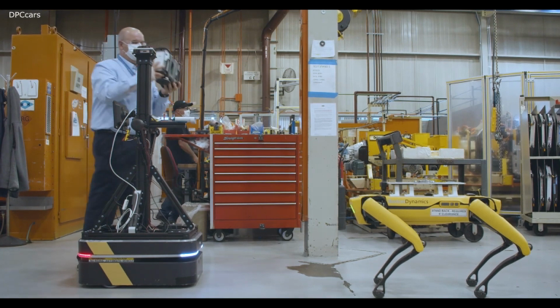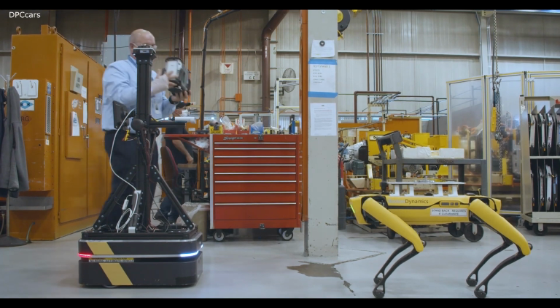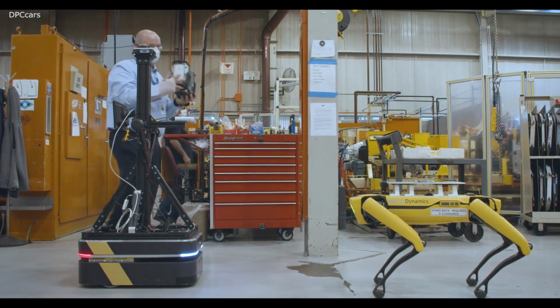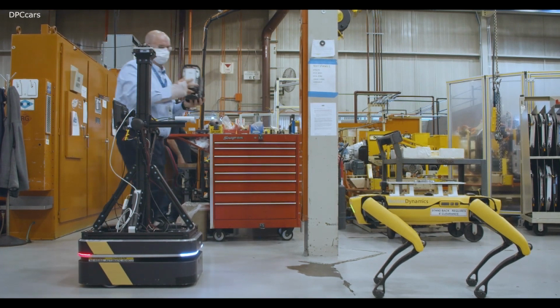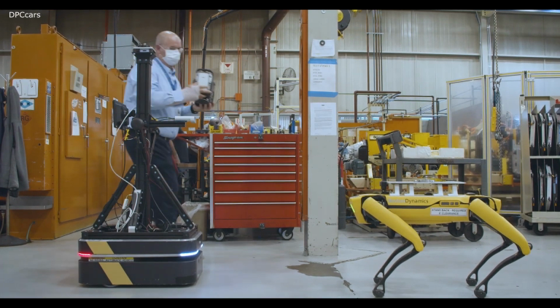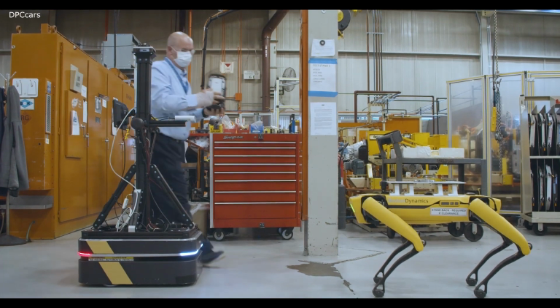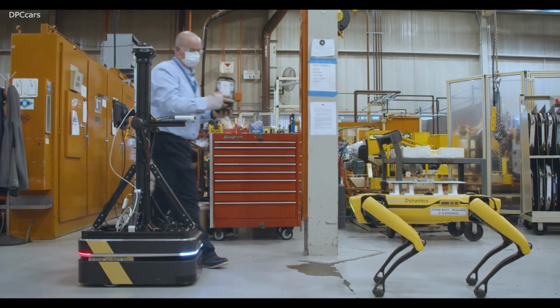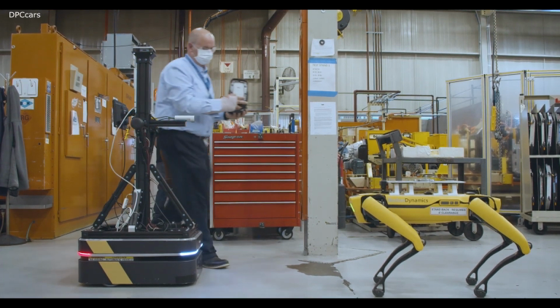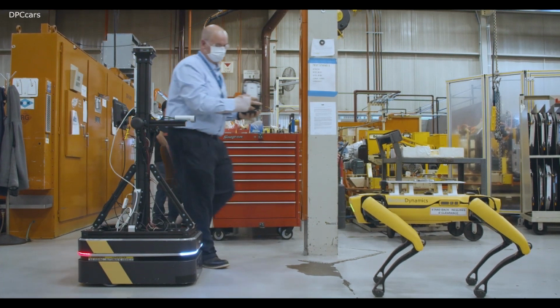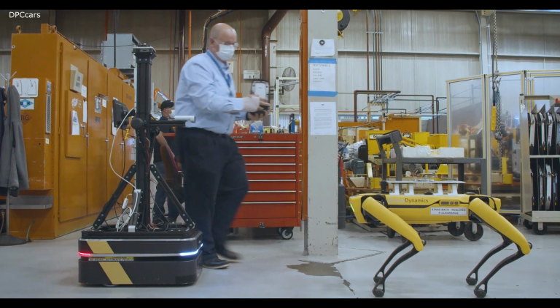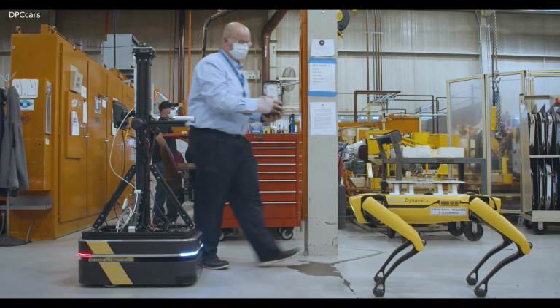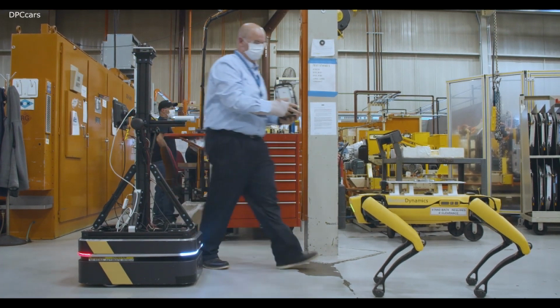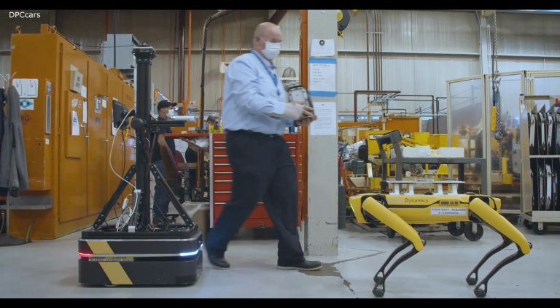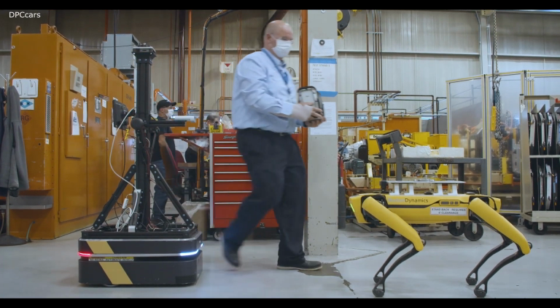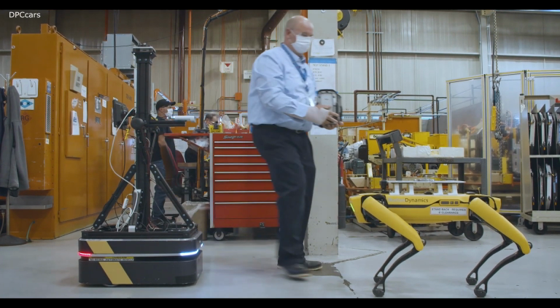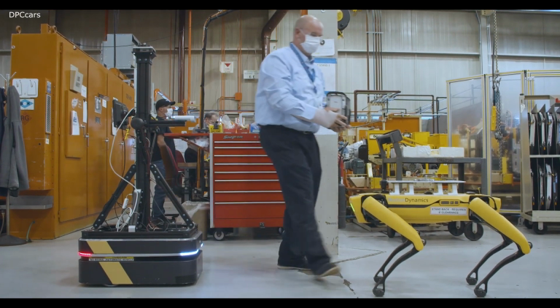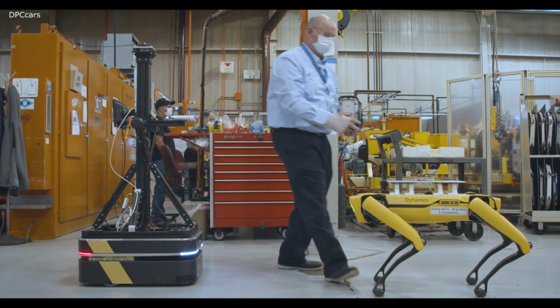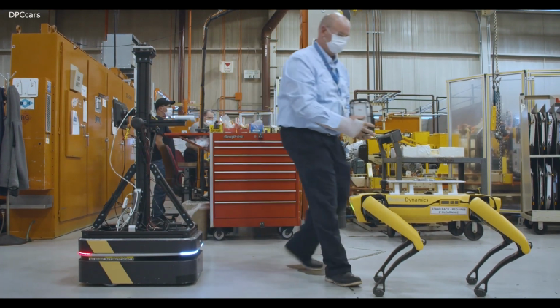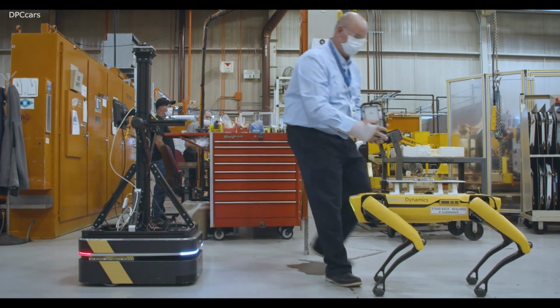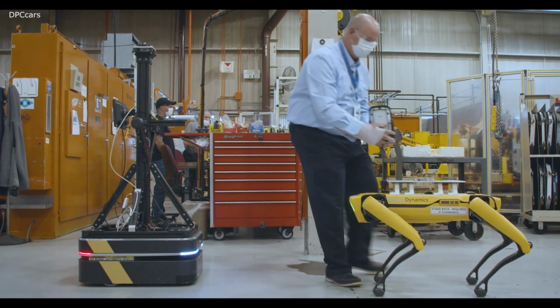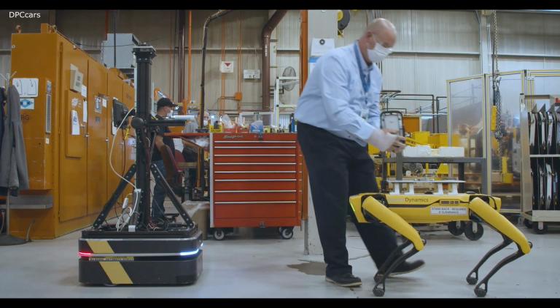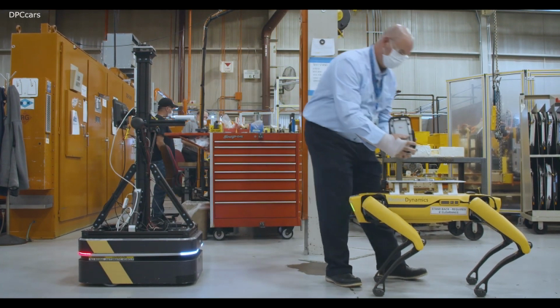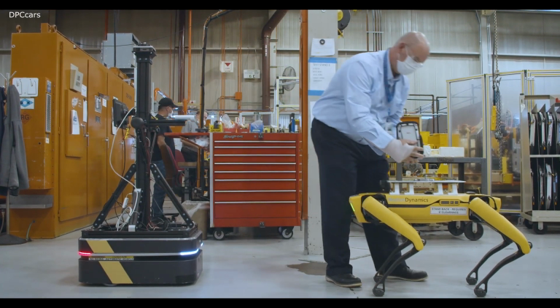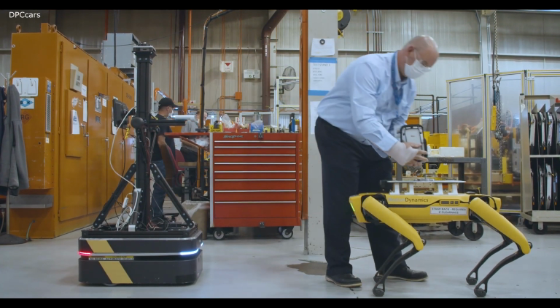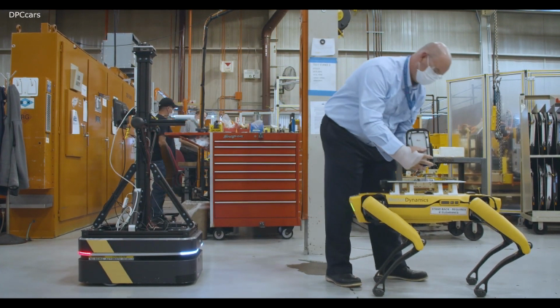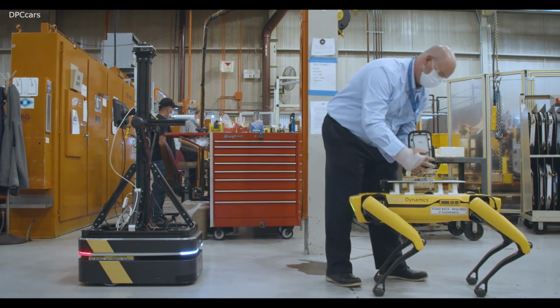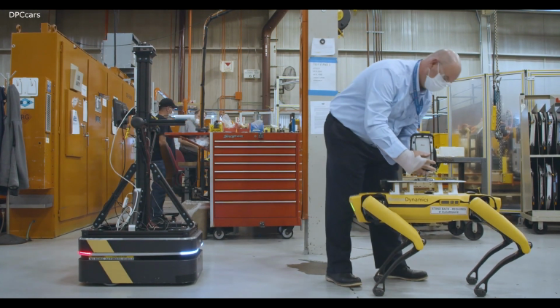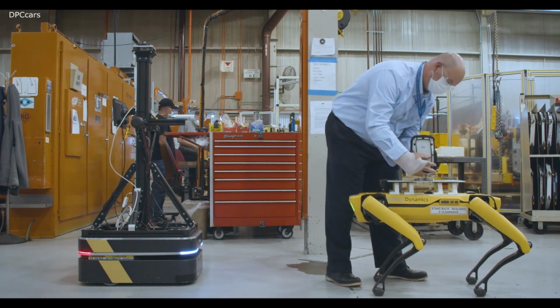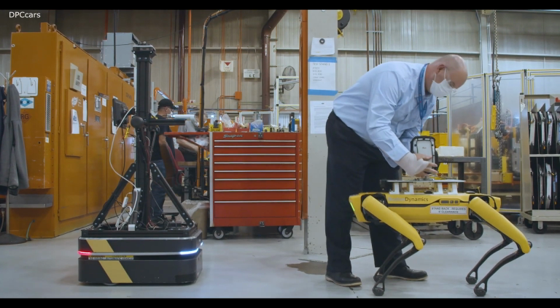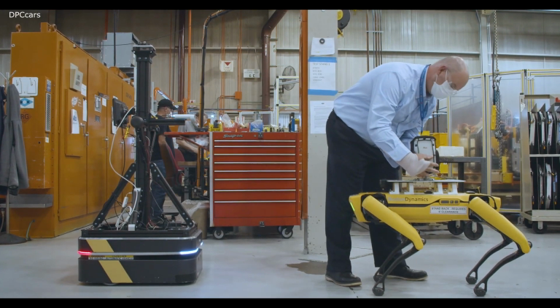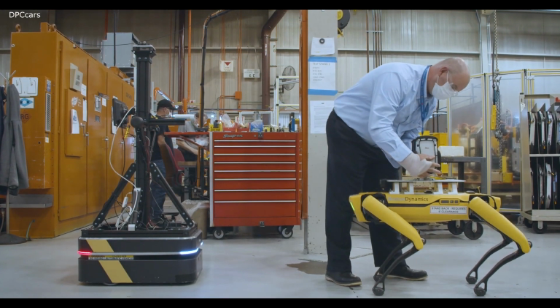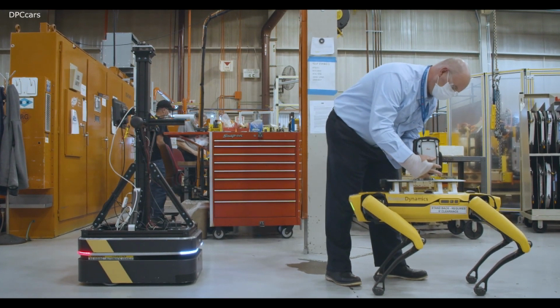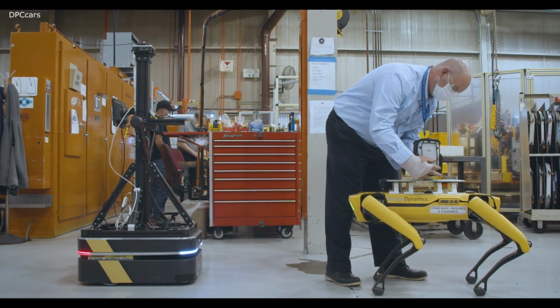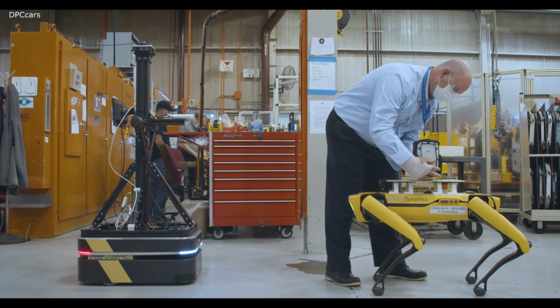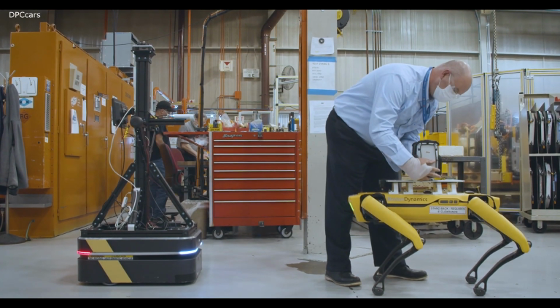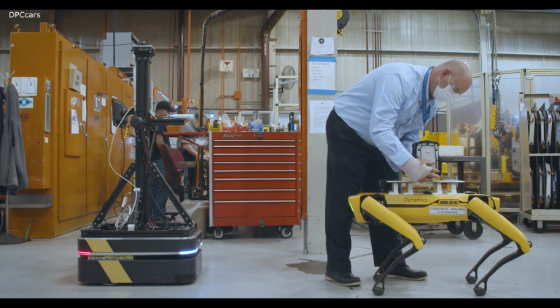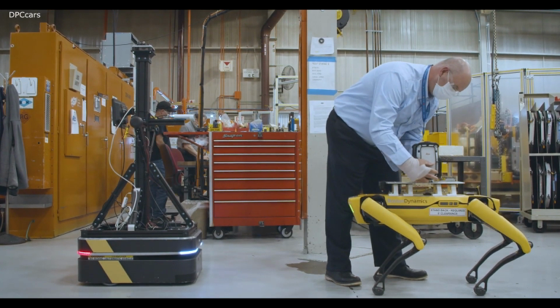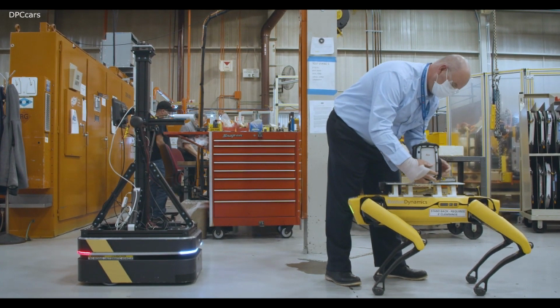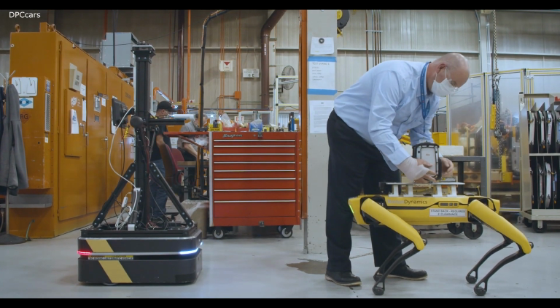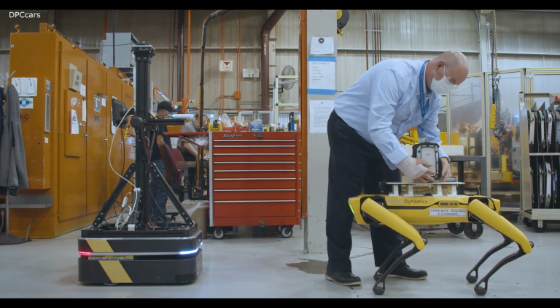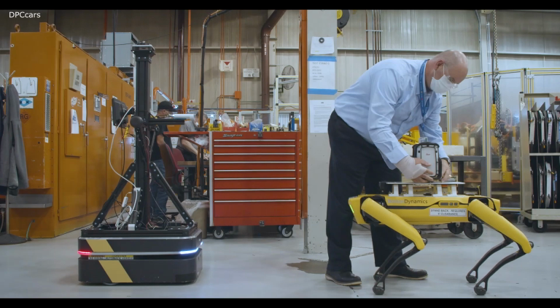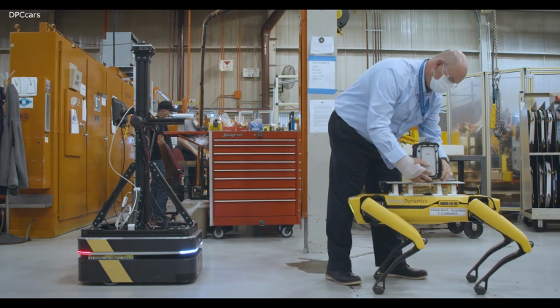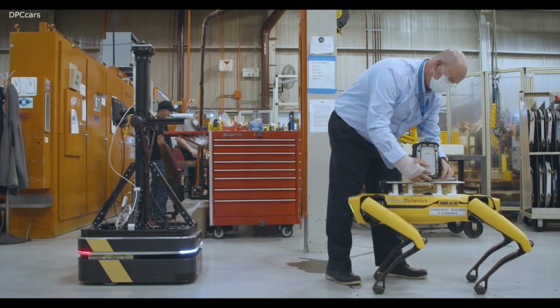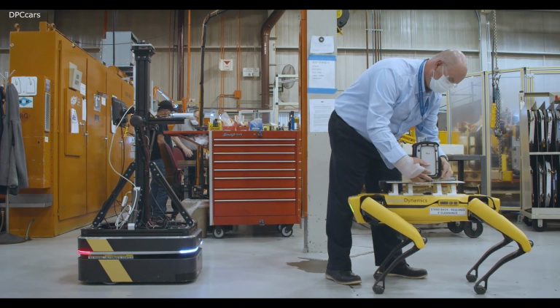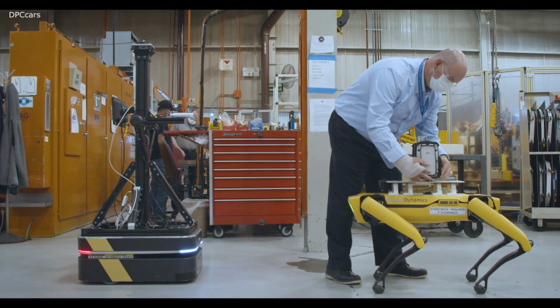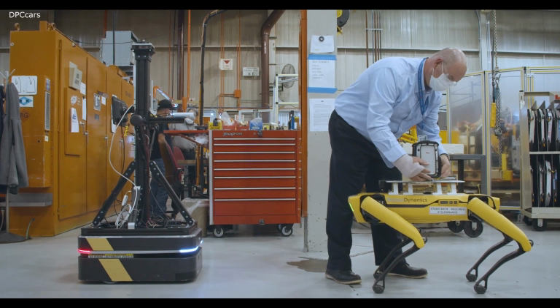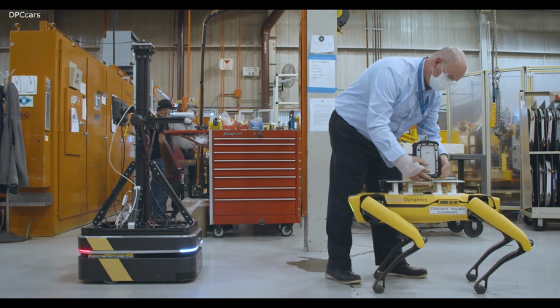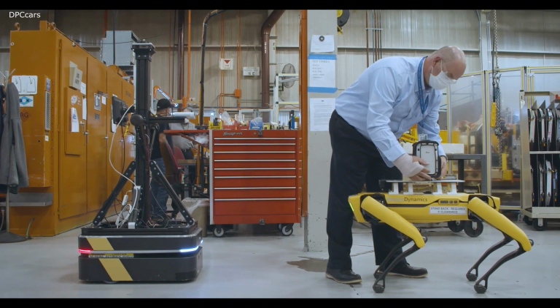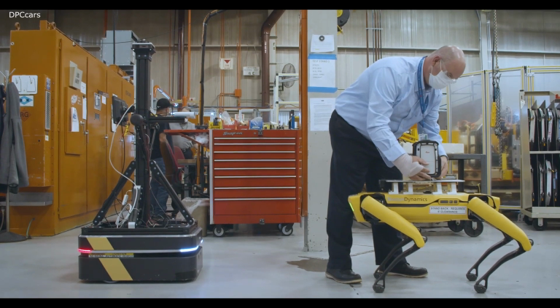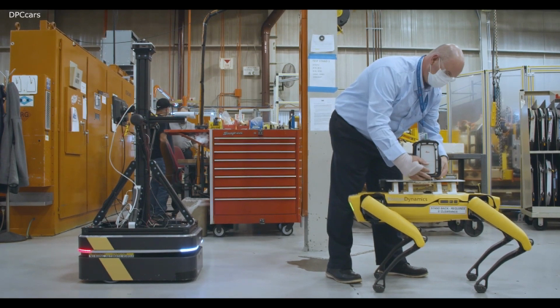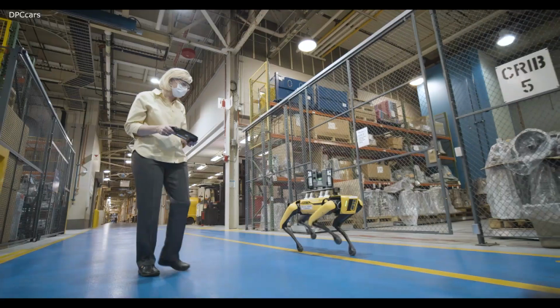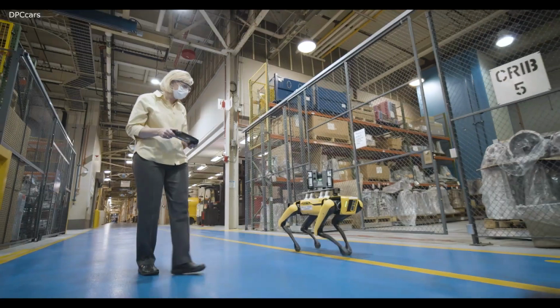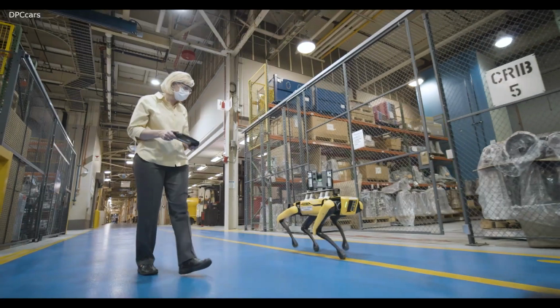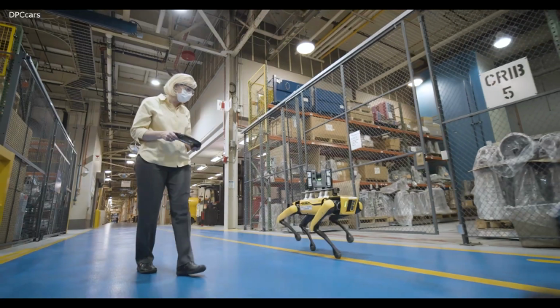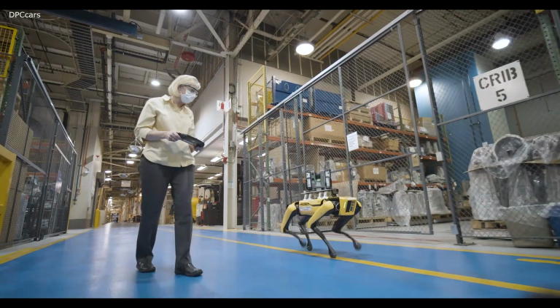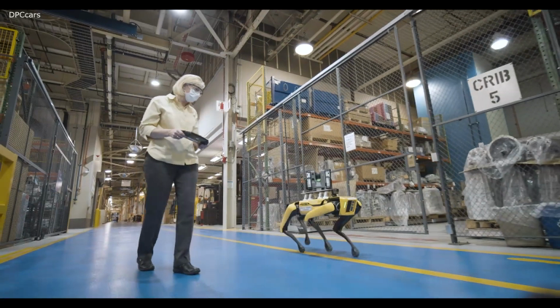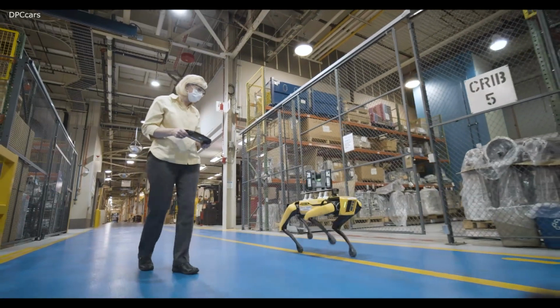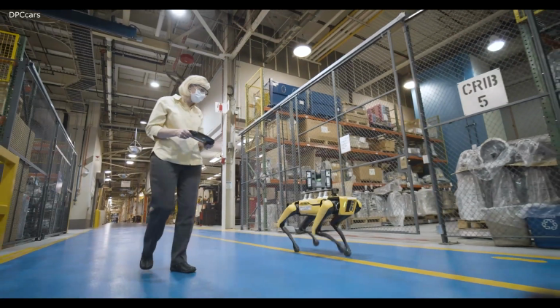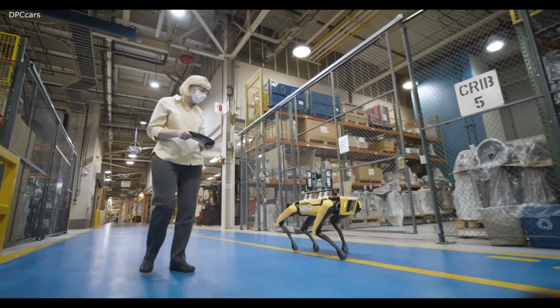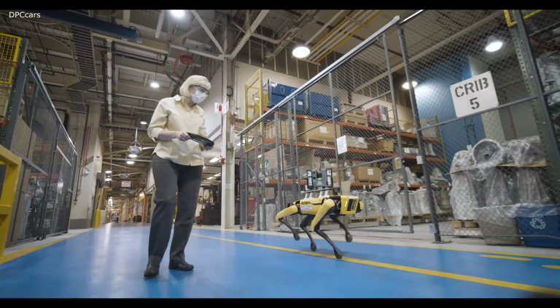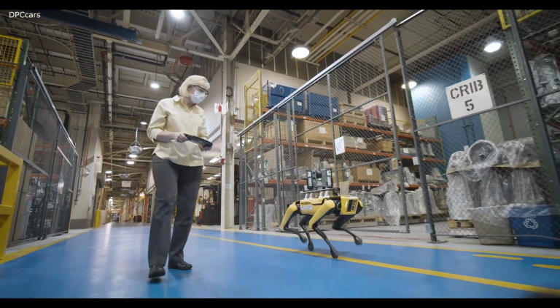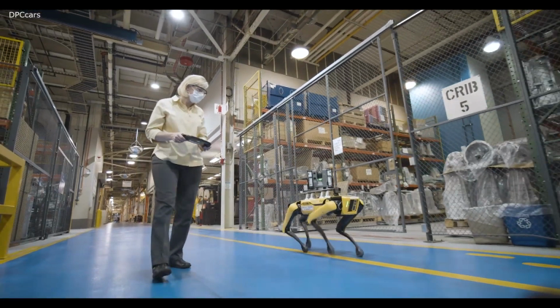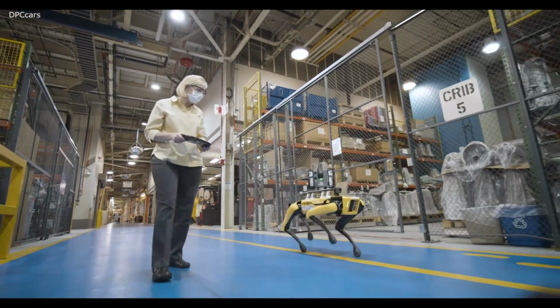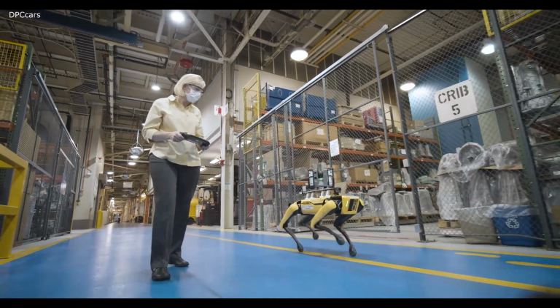Like people bond with their cars or certain tools in their workshop, I certainly have bonded with my companion dog, Fluffy.